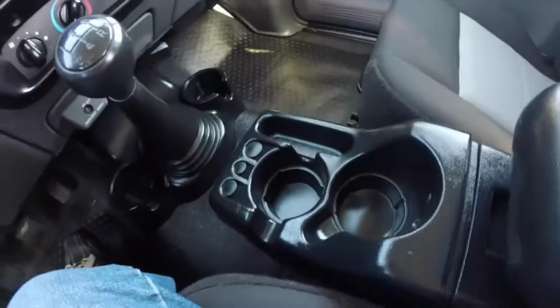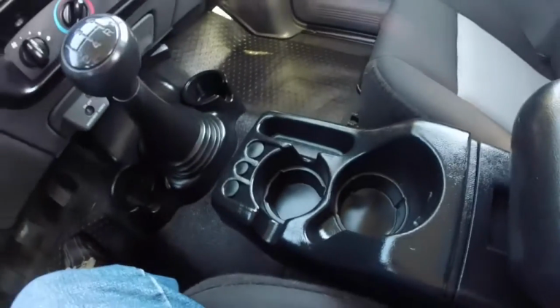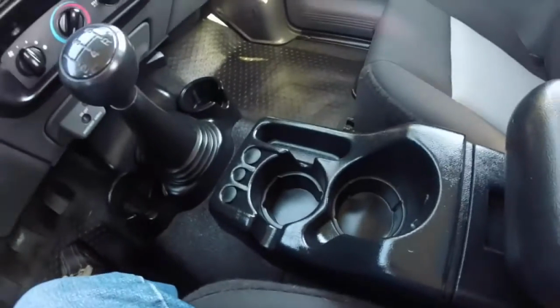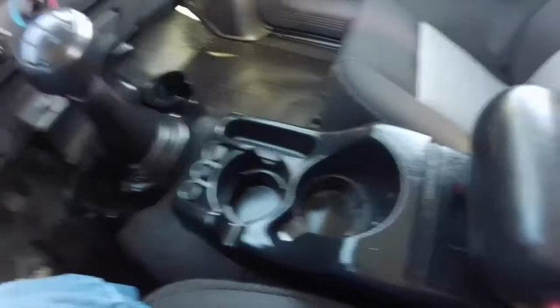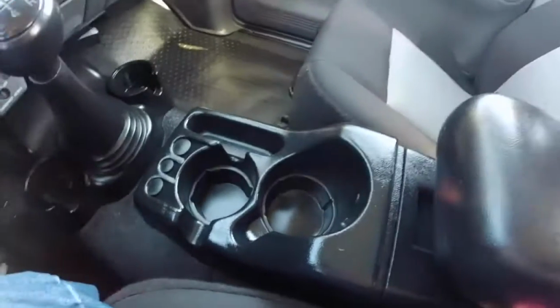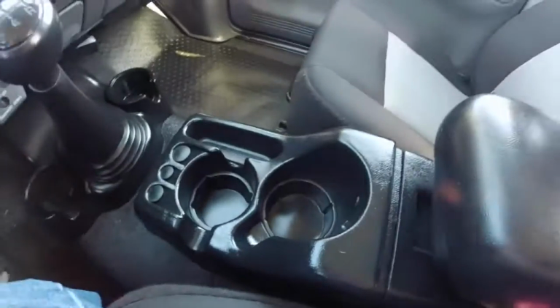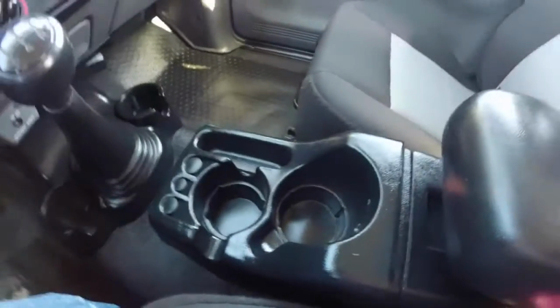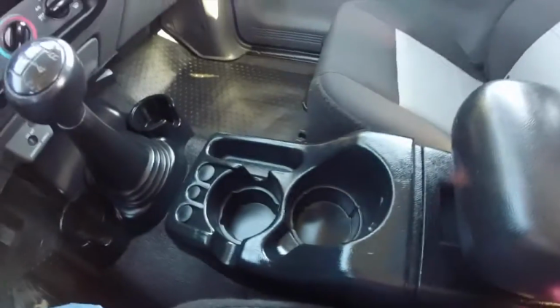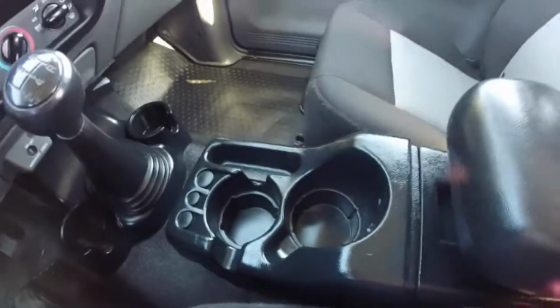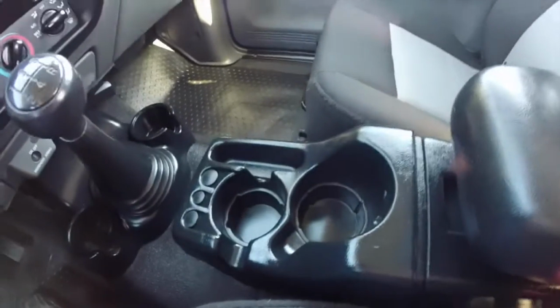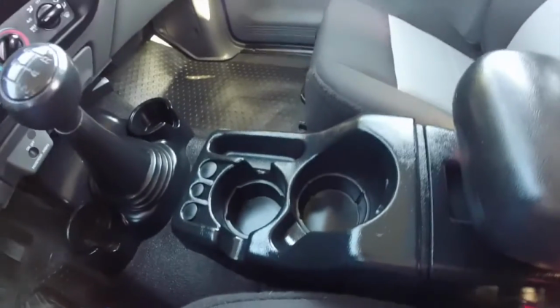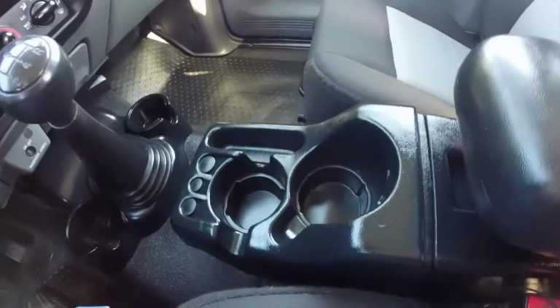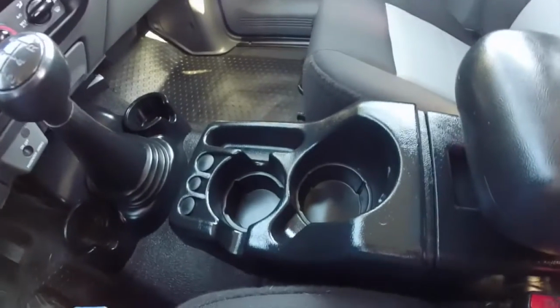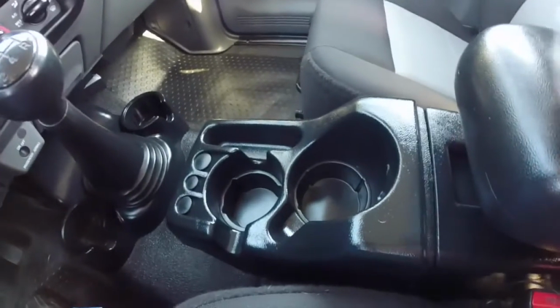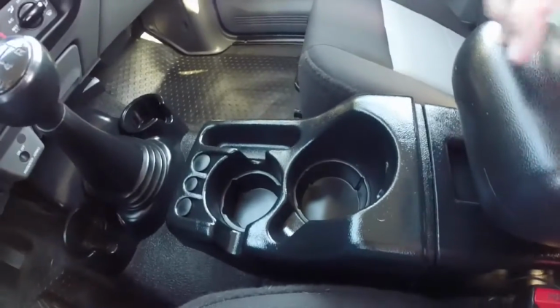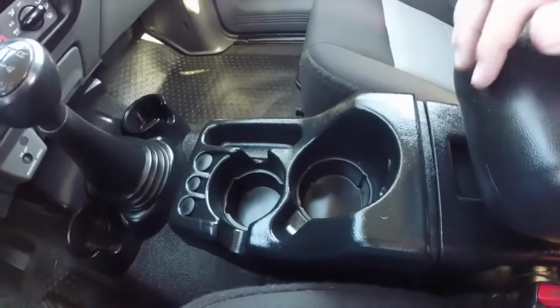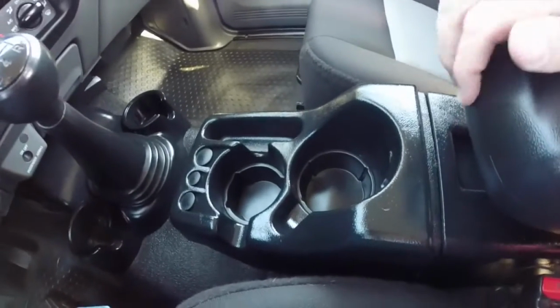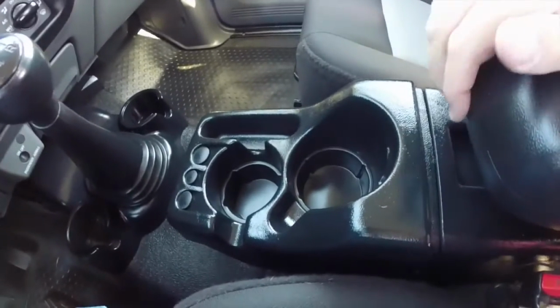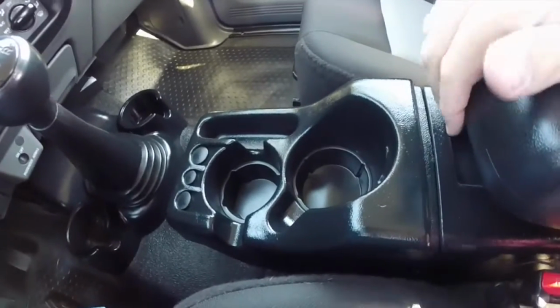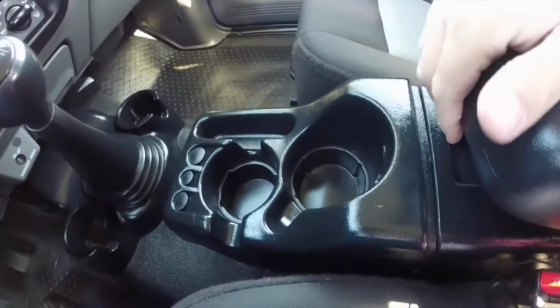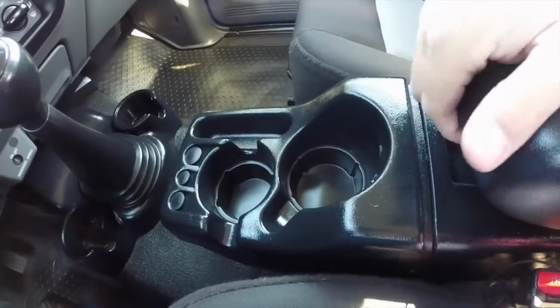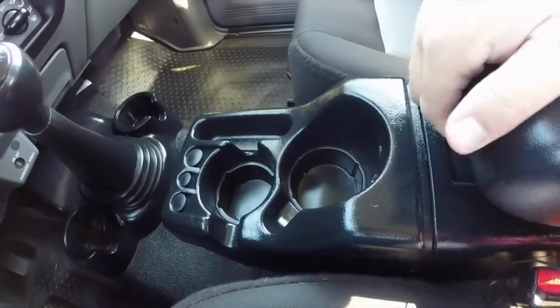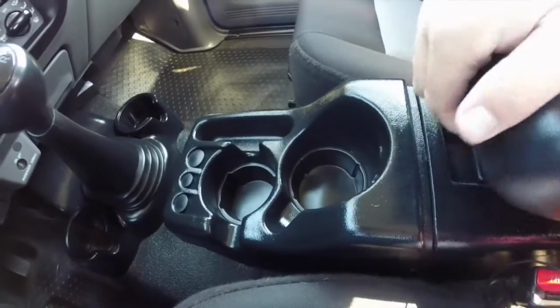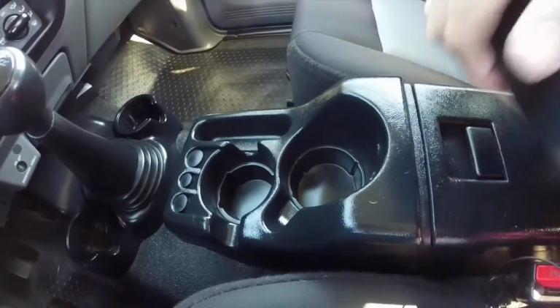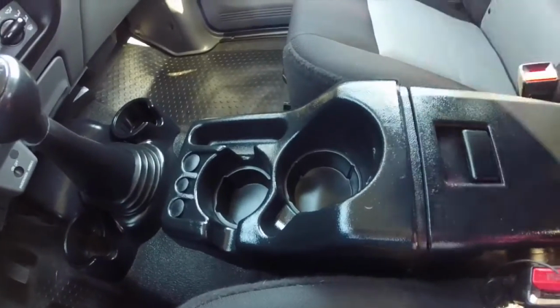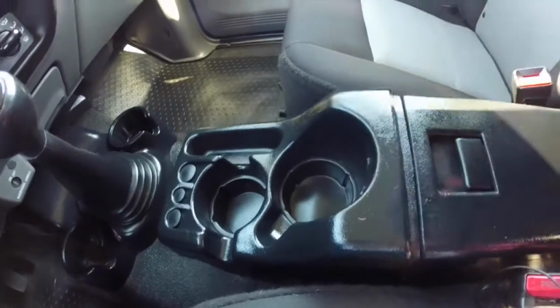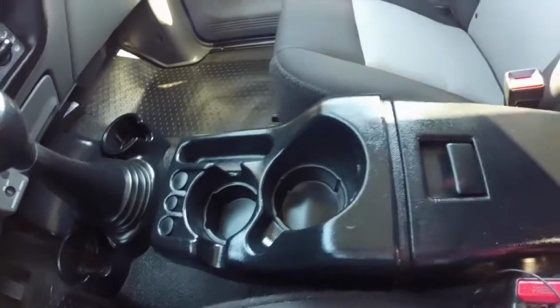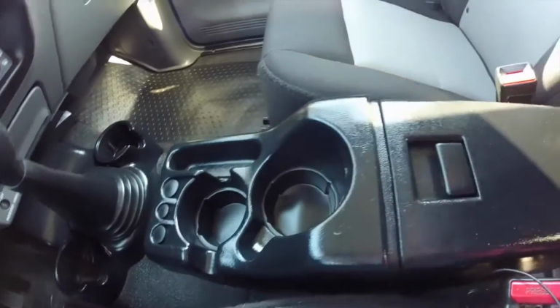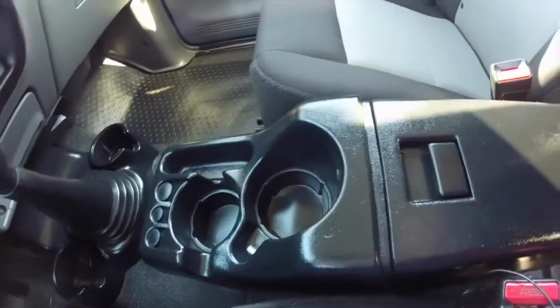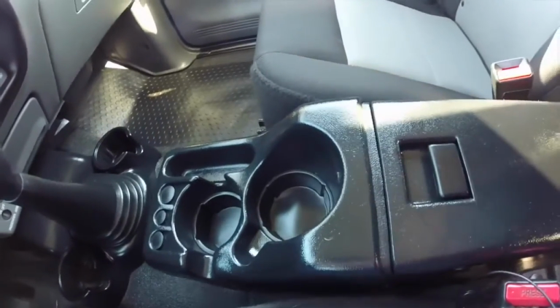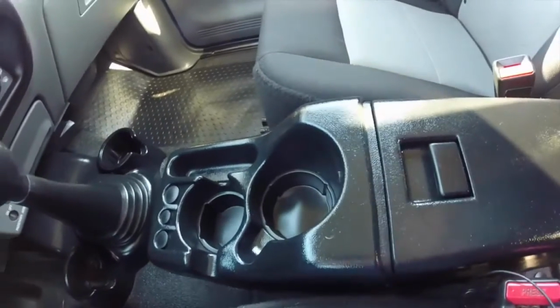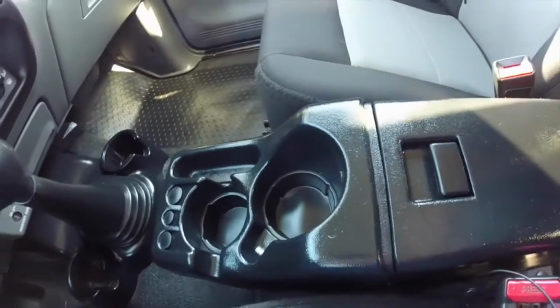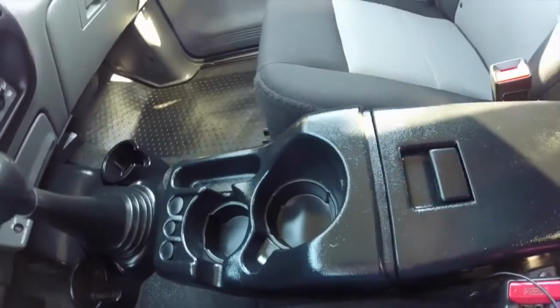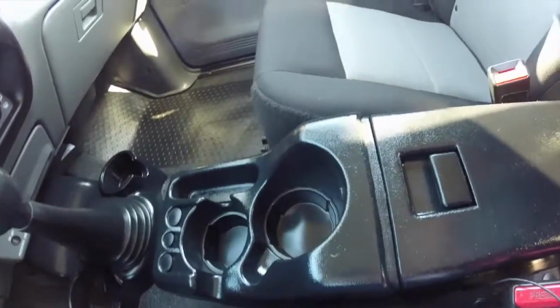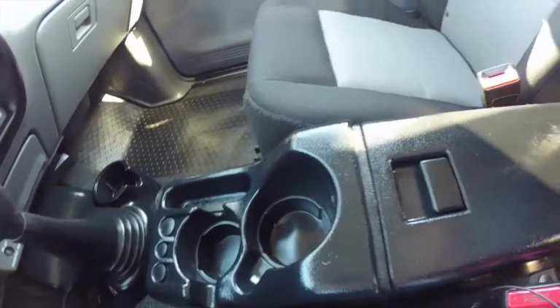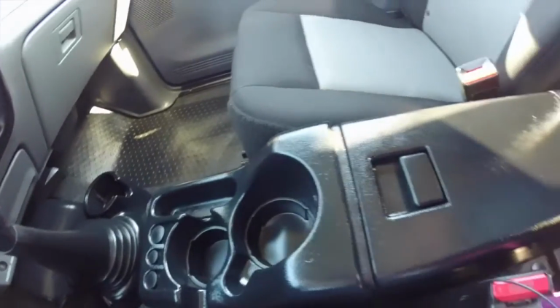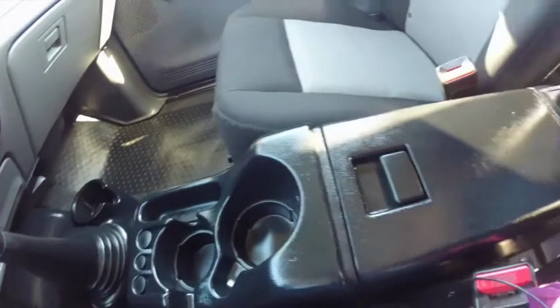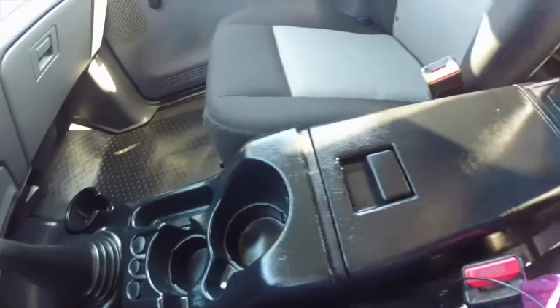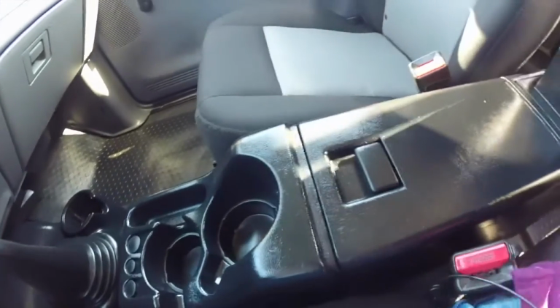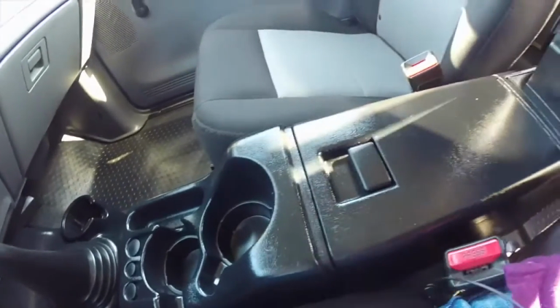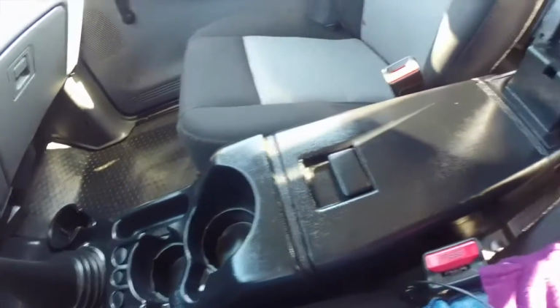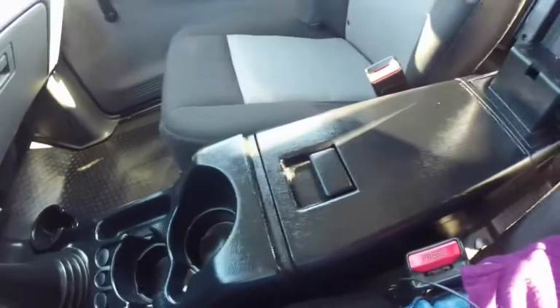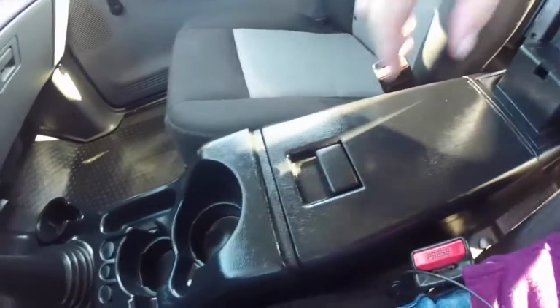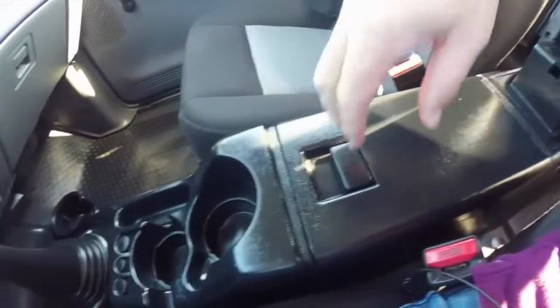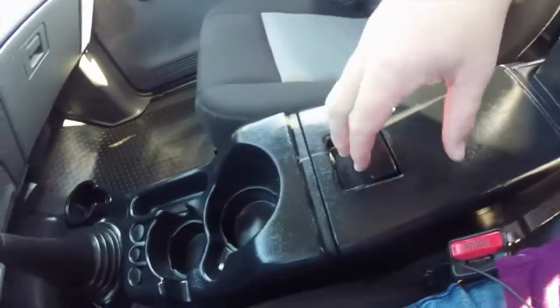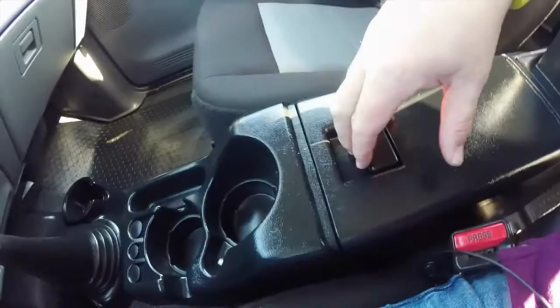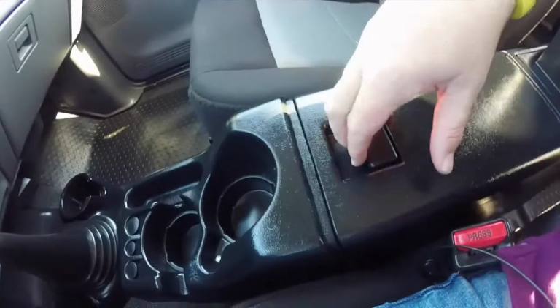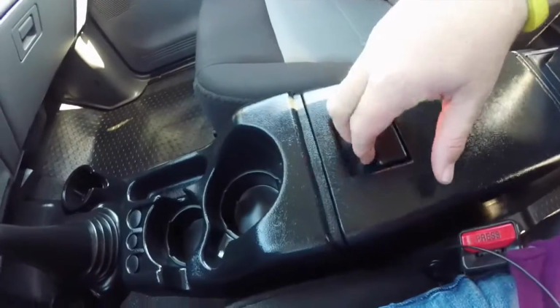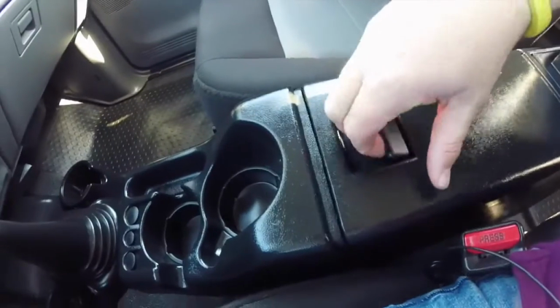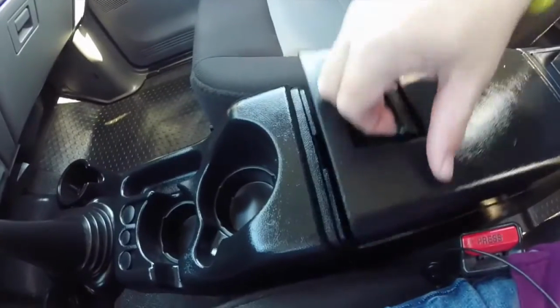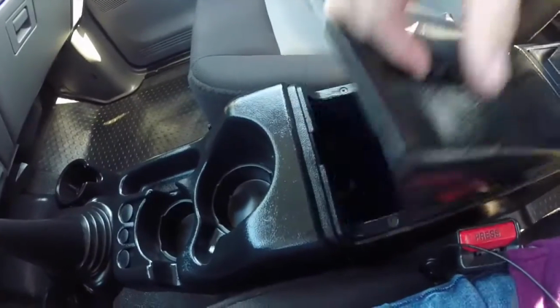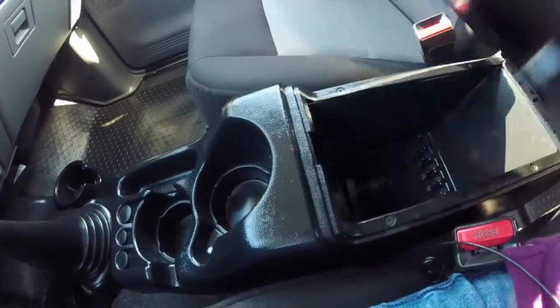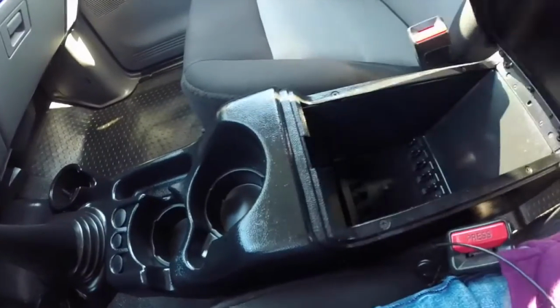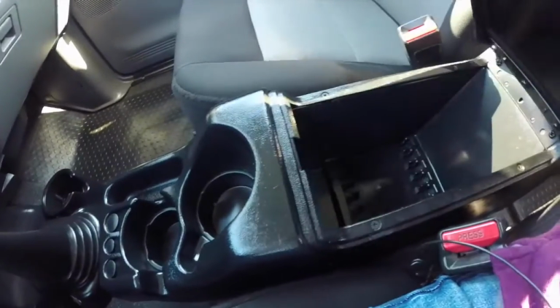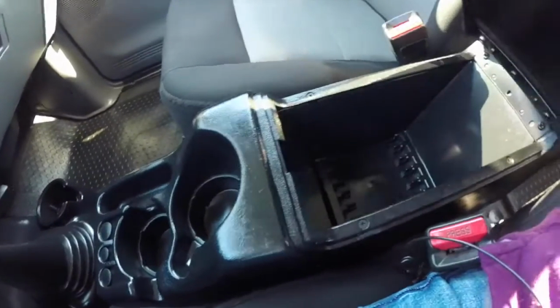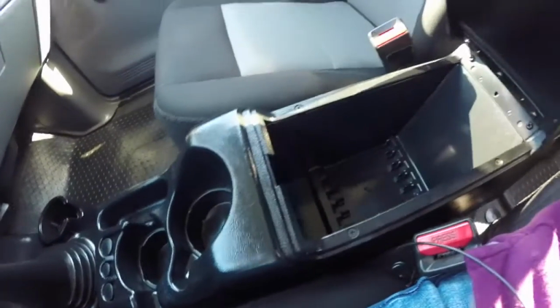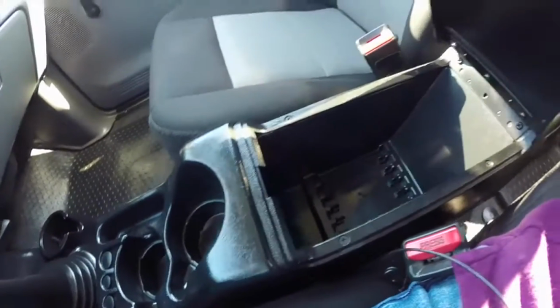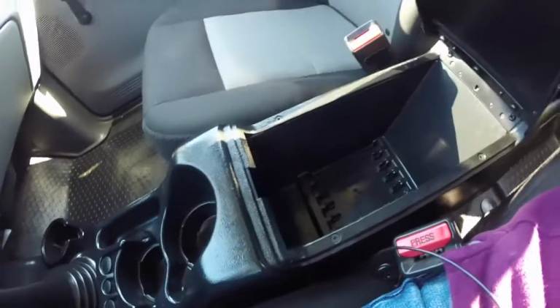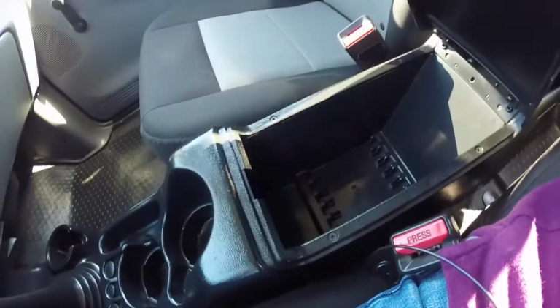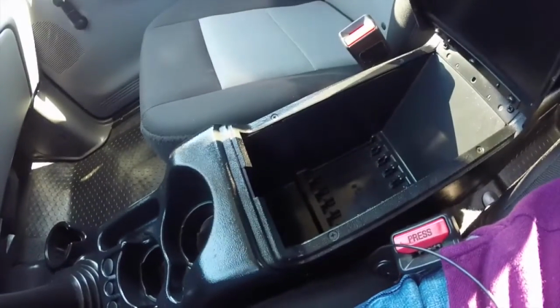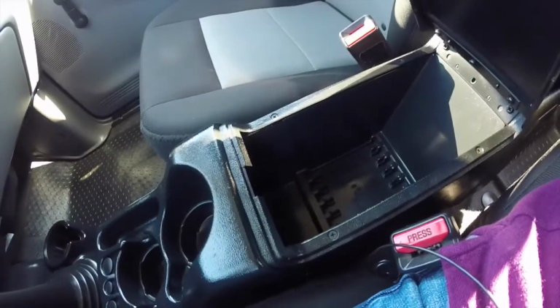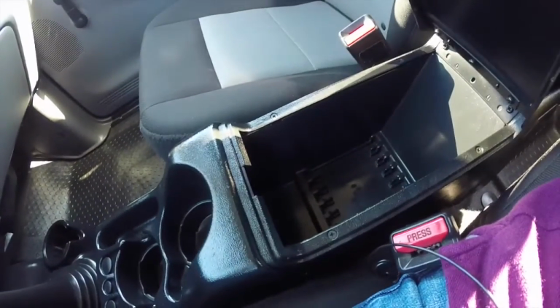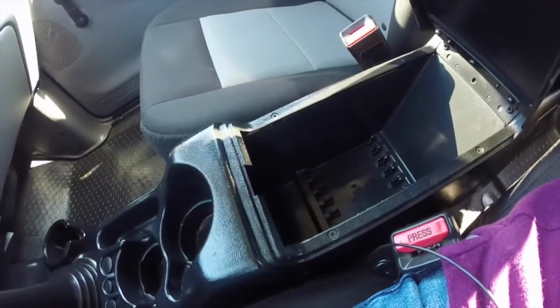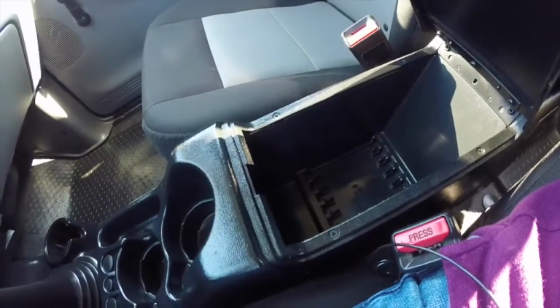Bucket seats with dual cup holders and coin holder. Also has a fold-up armrest with integrated storage.